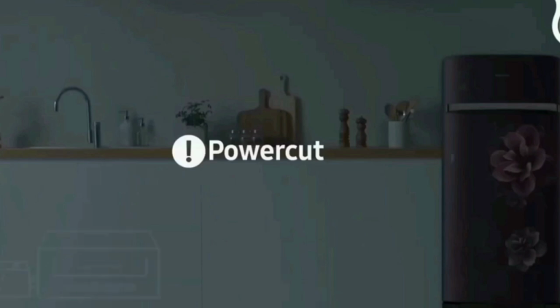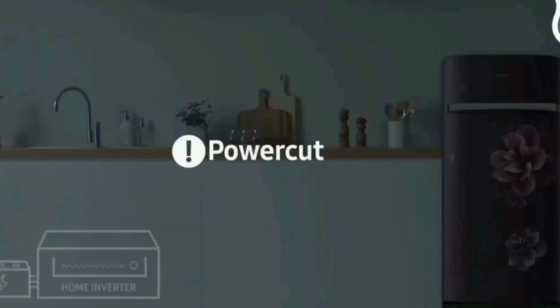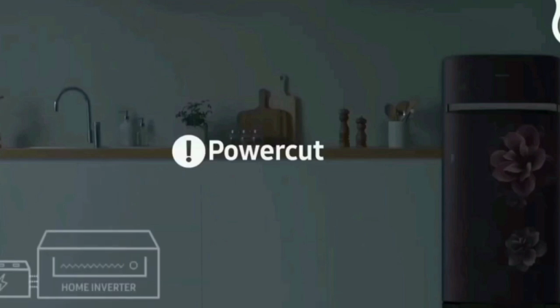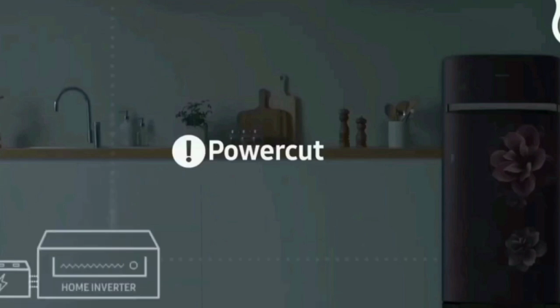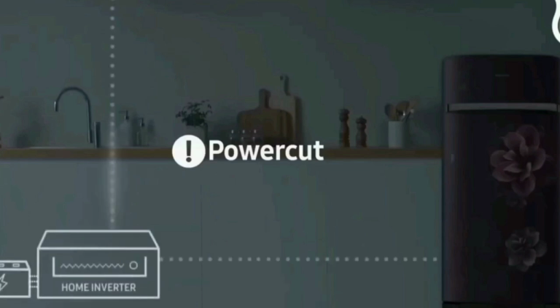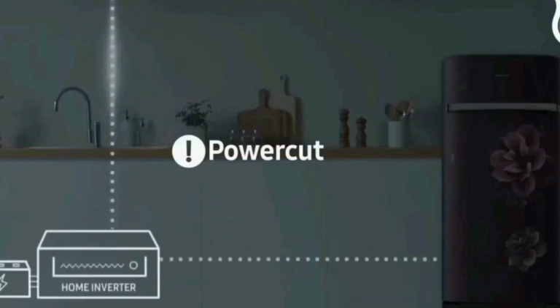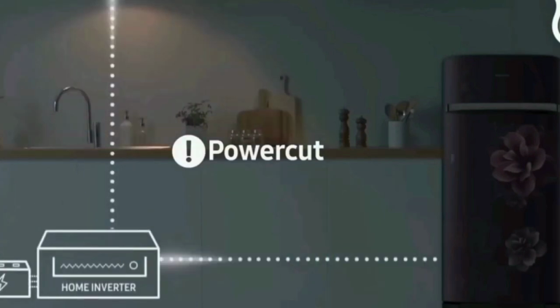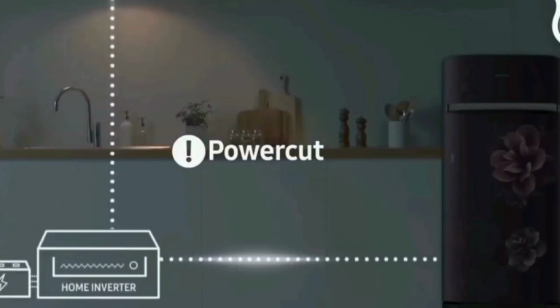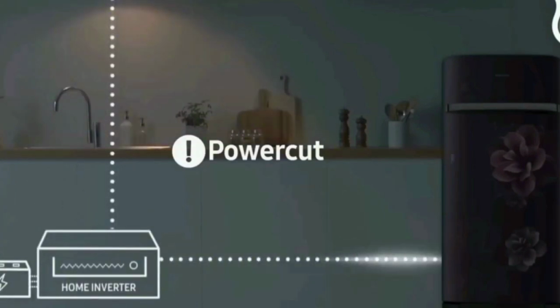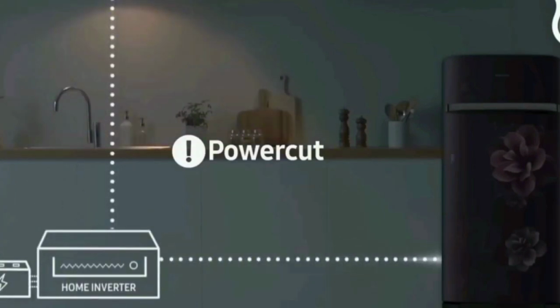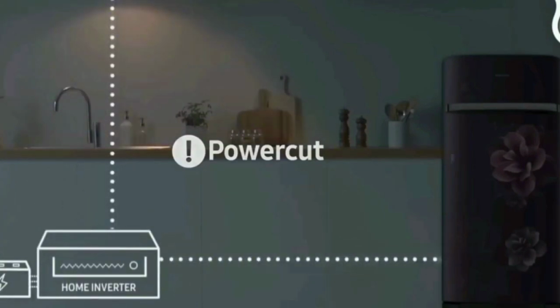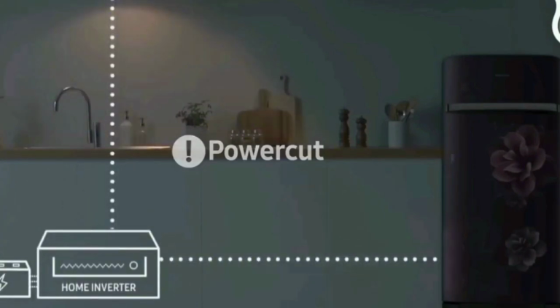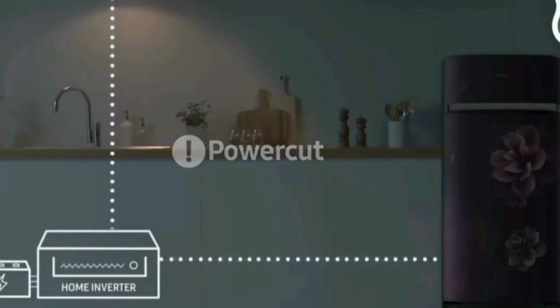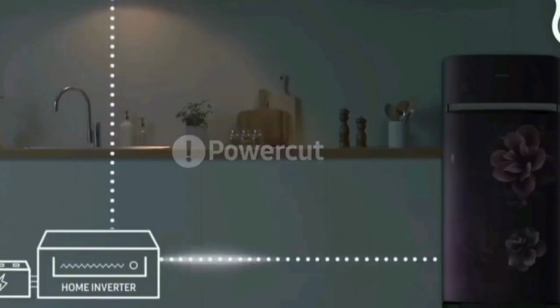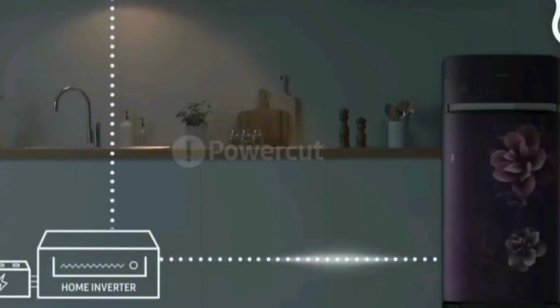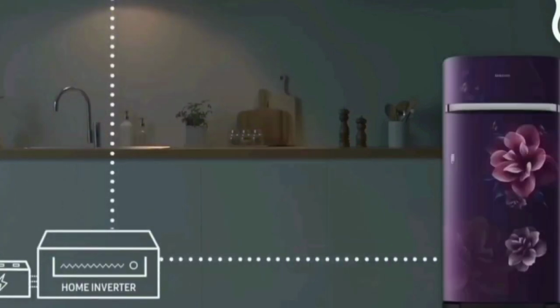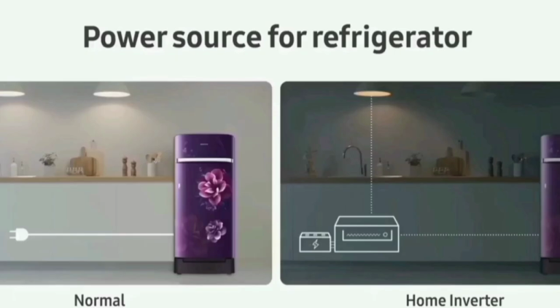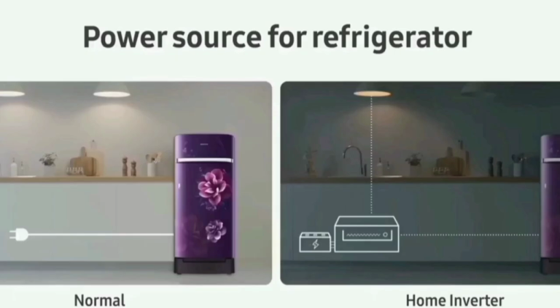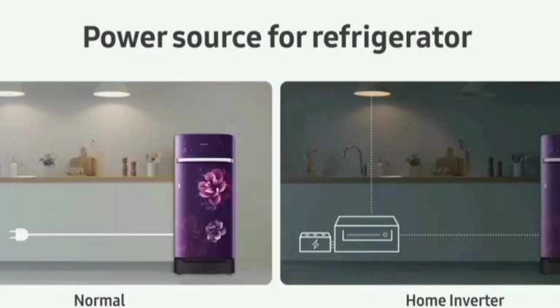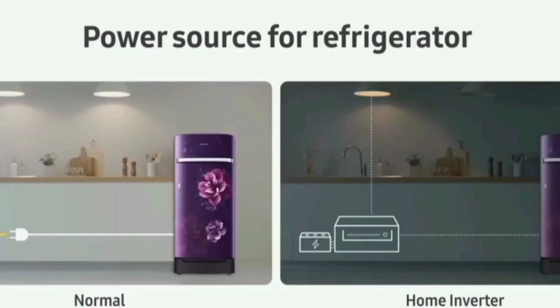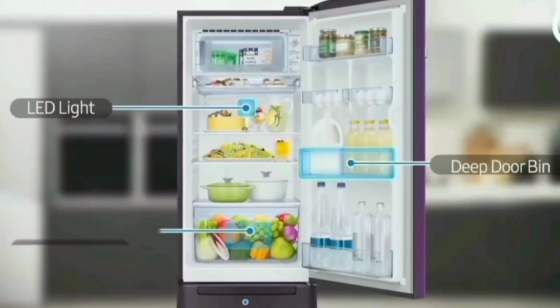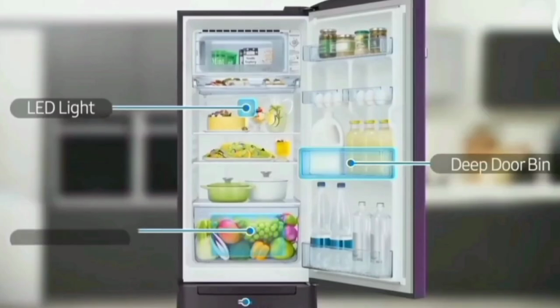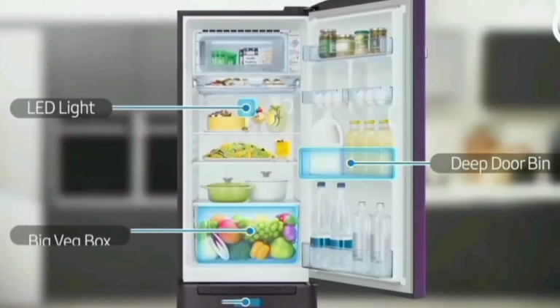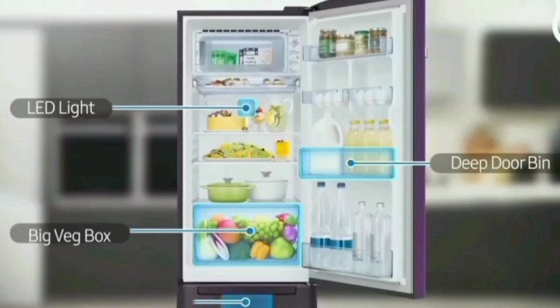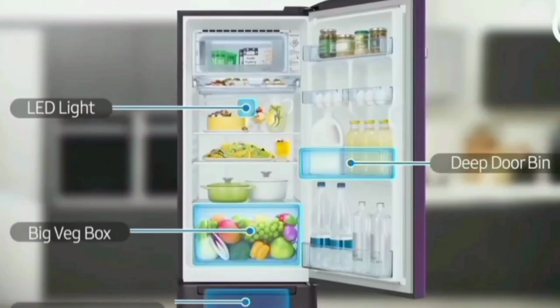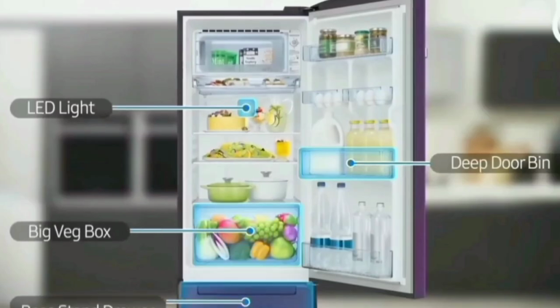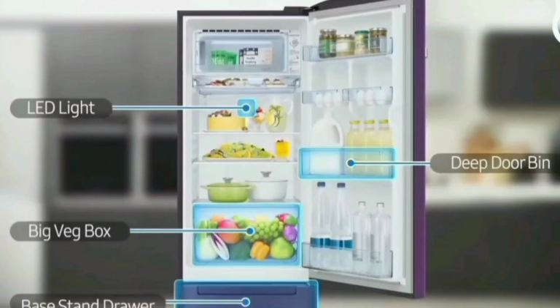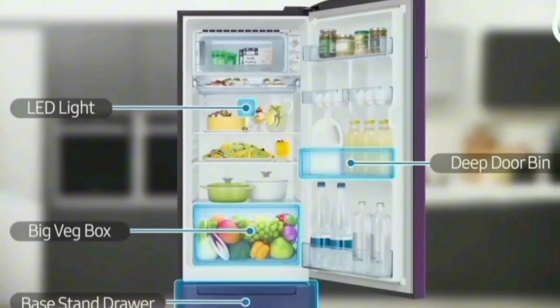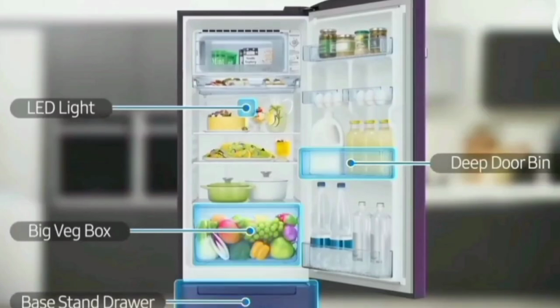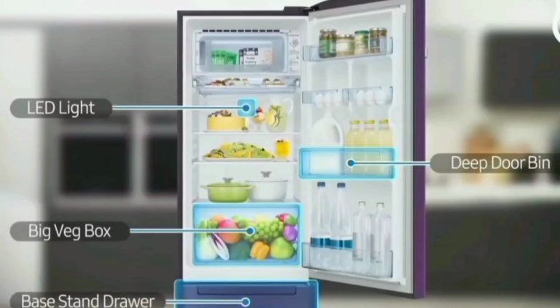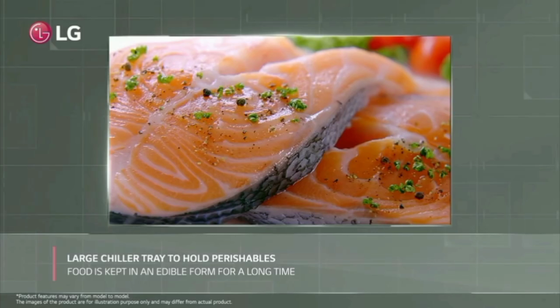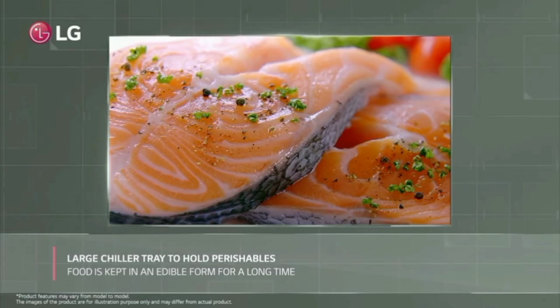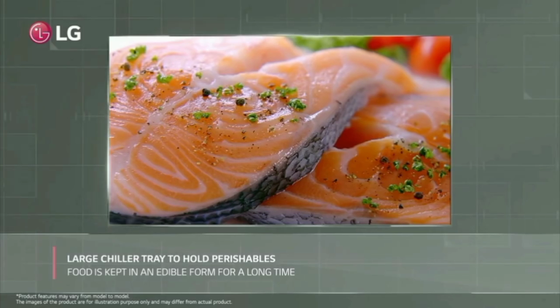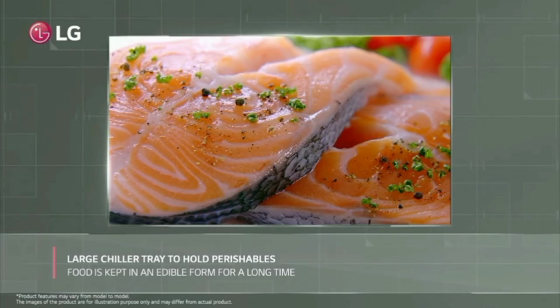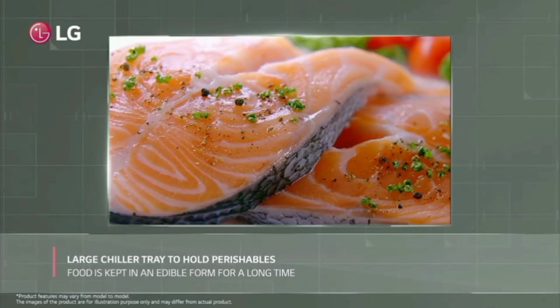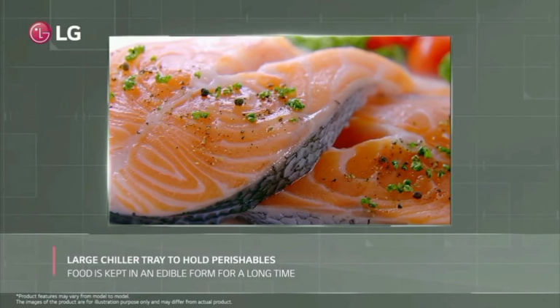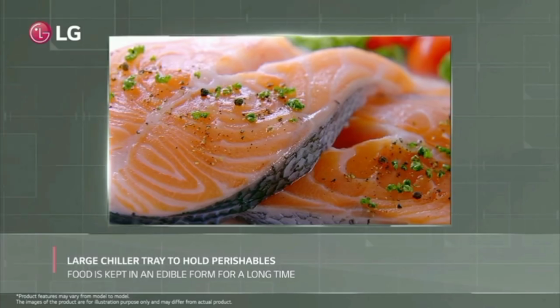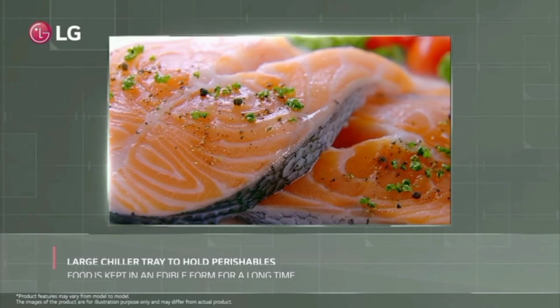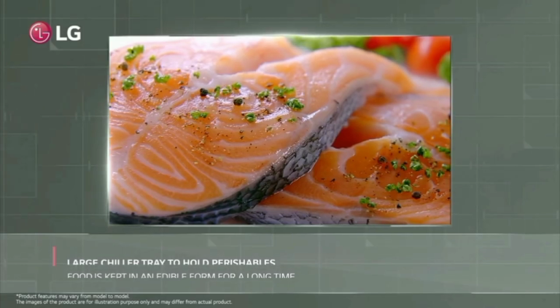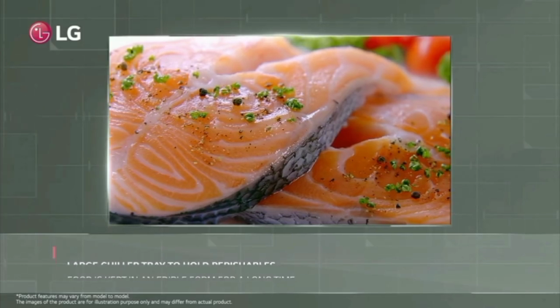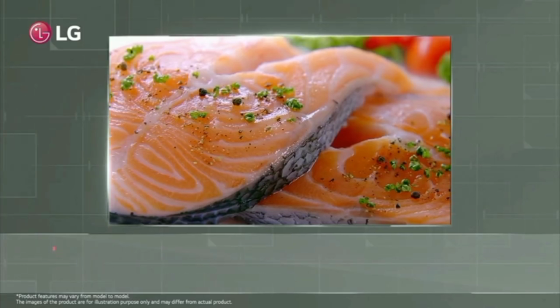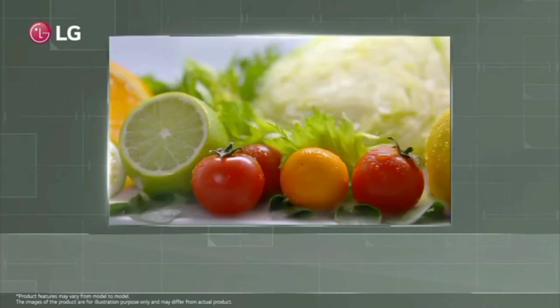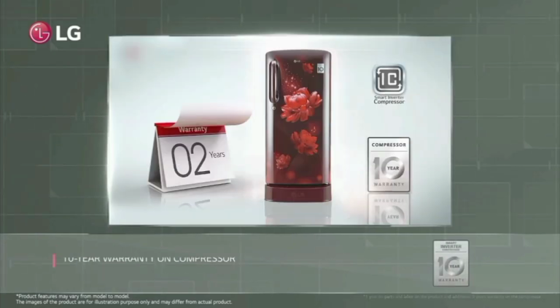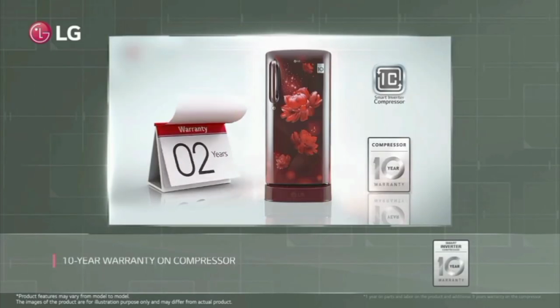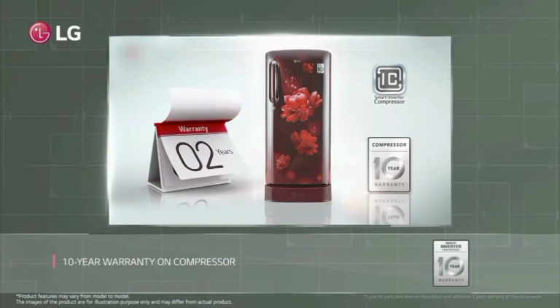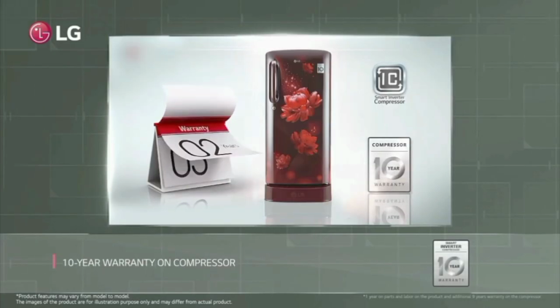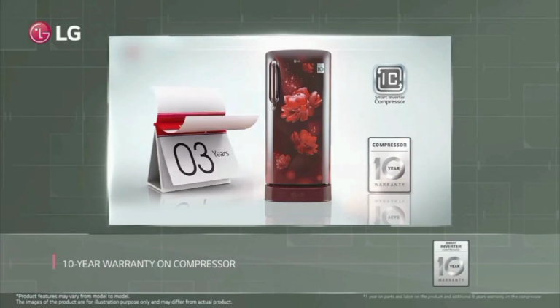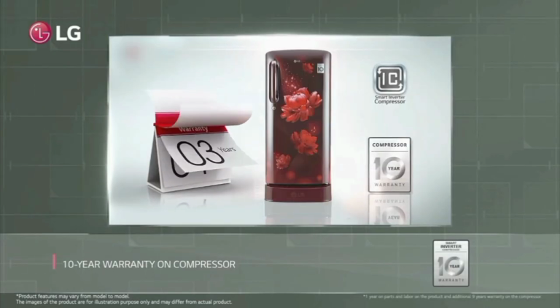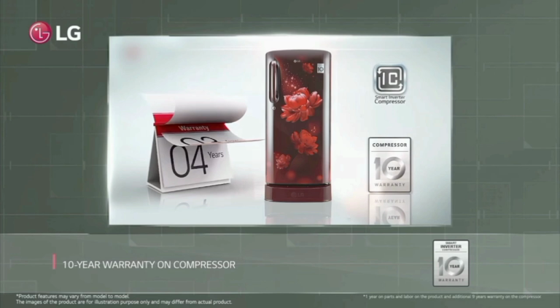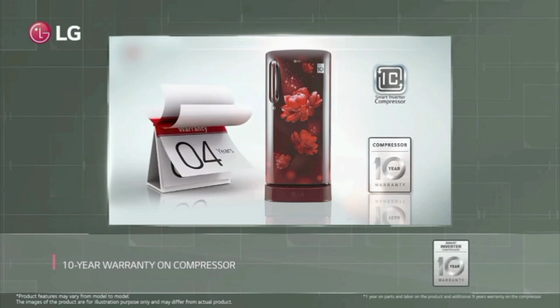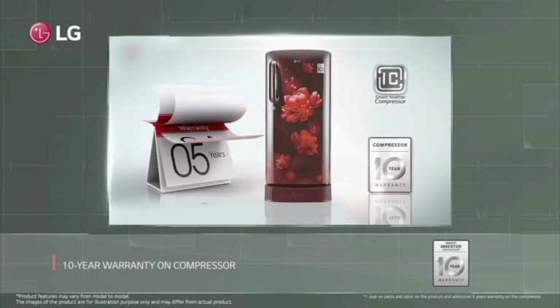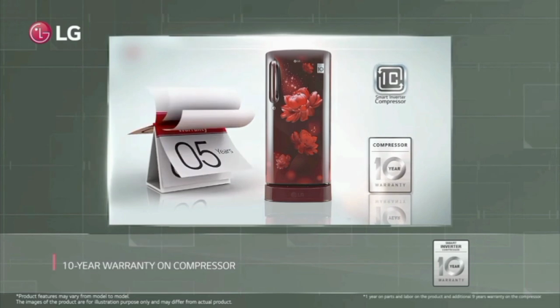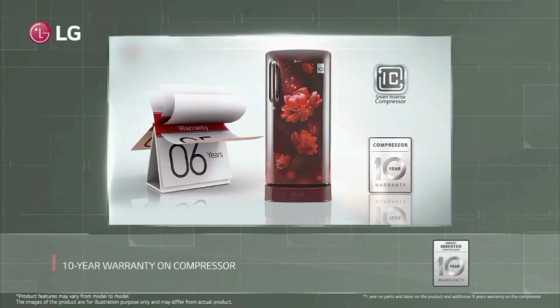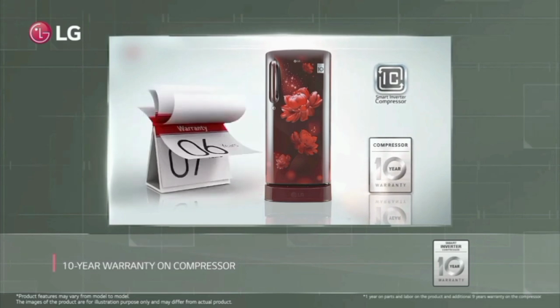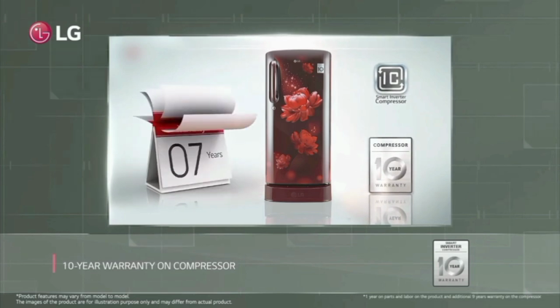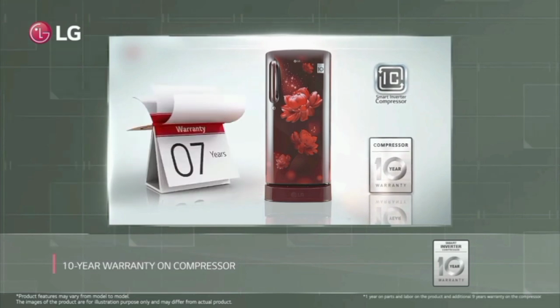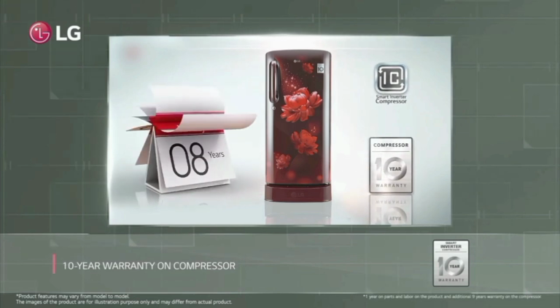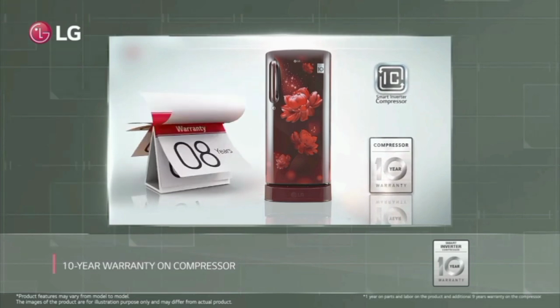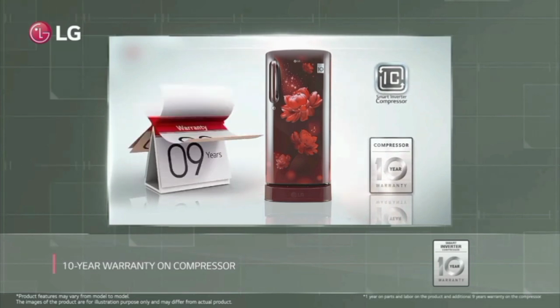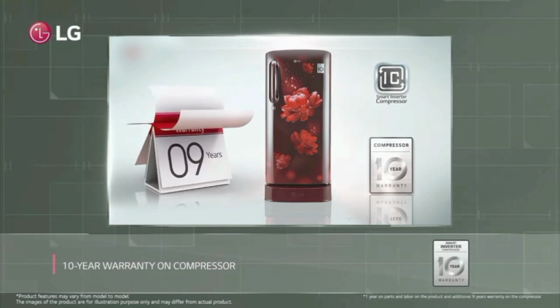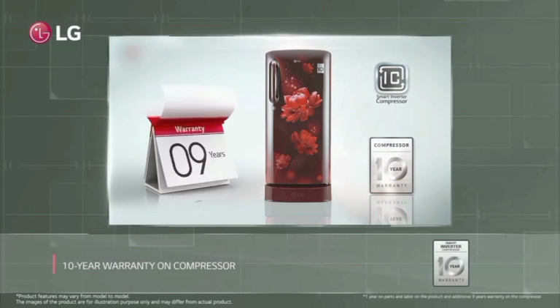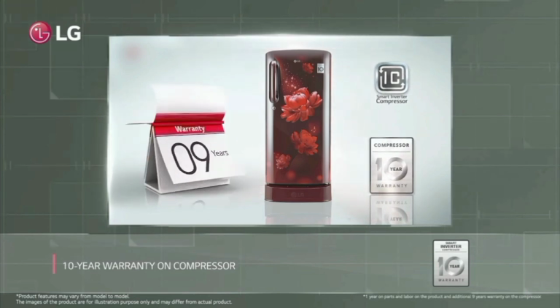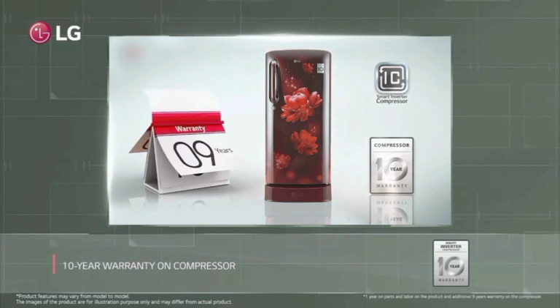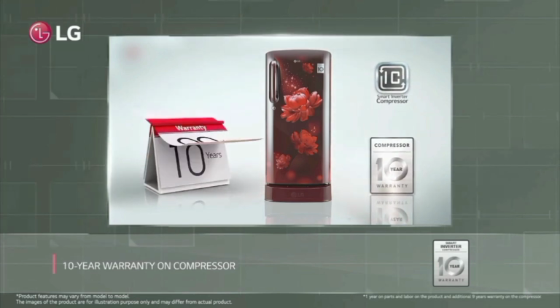This LG fridge comes with a 10-year warranty on the compressor and a 1-year warranty on the product.